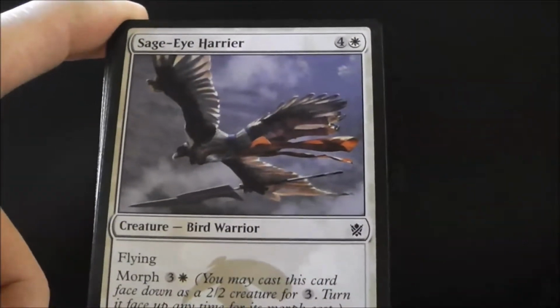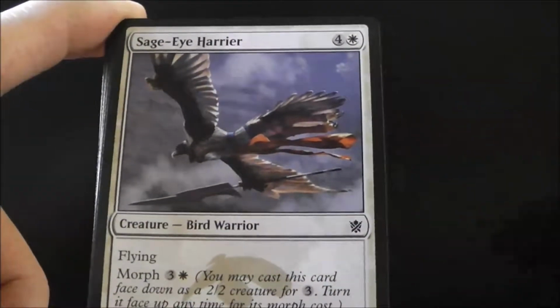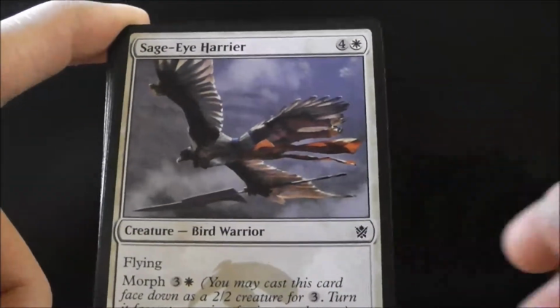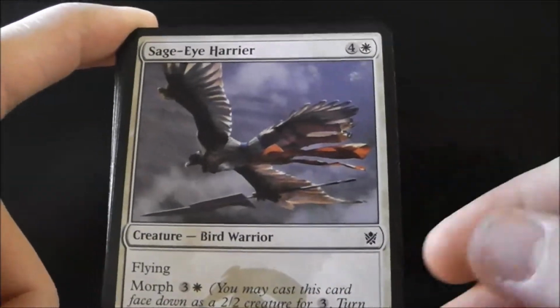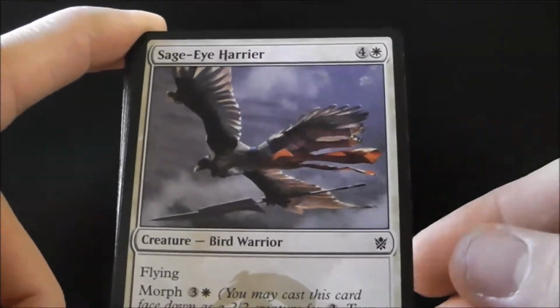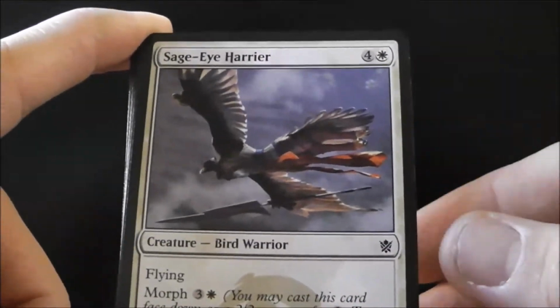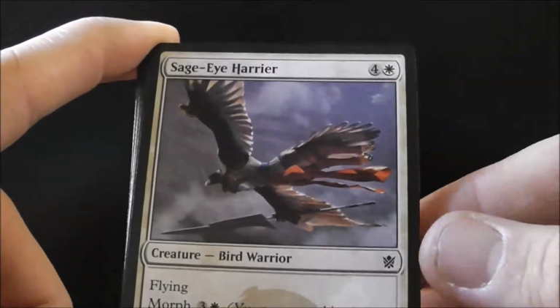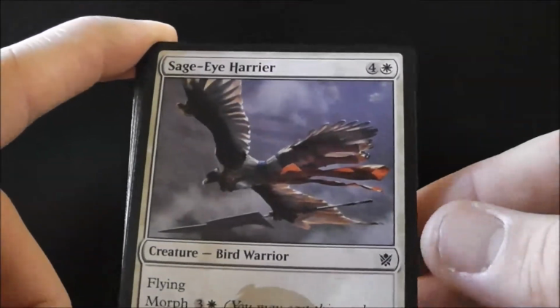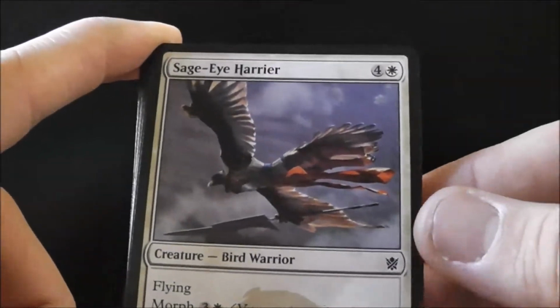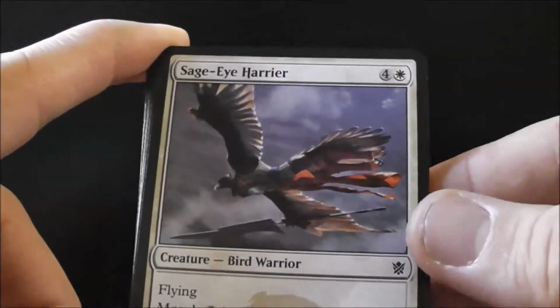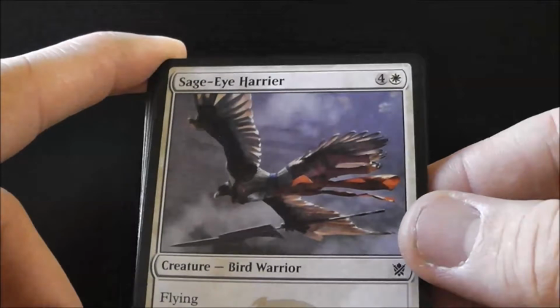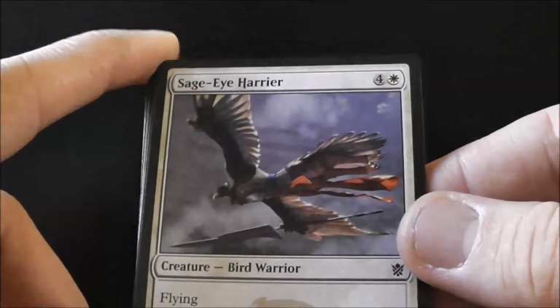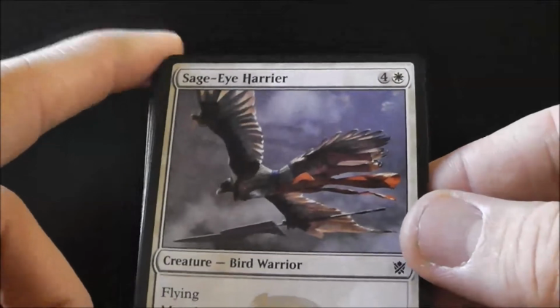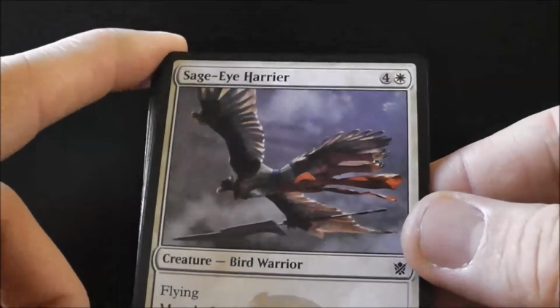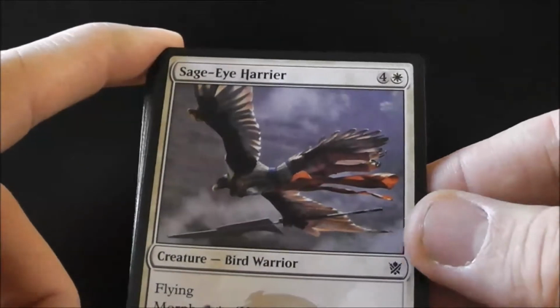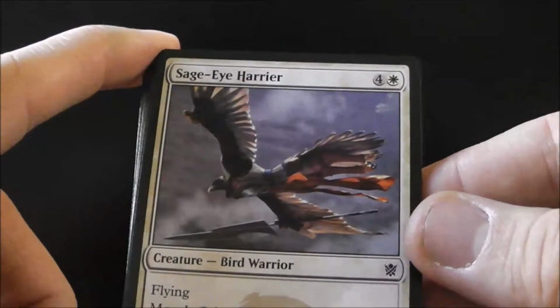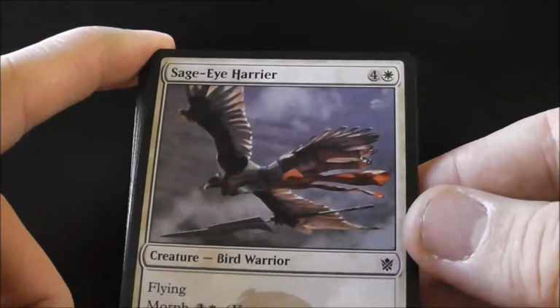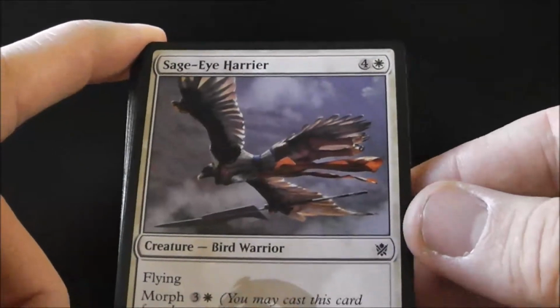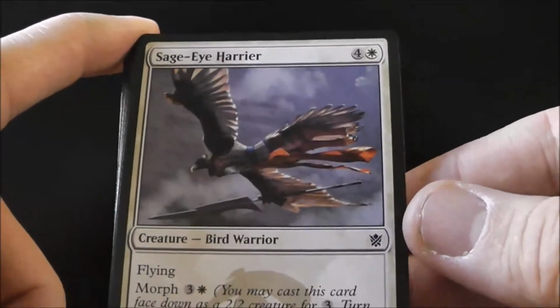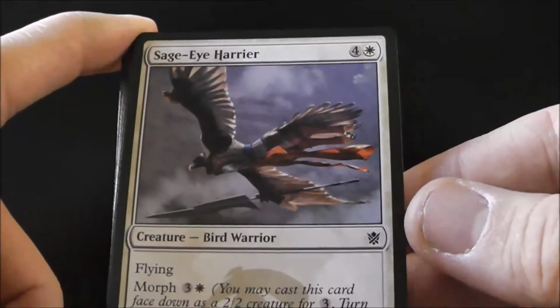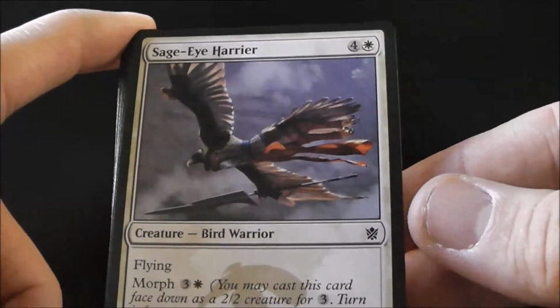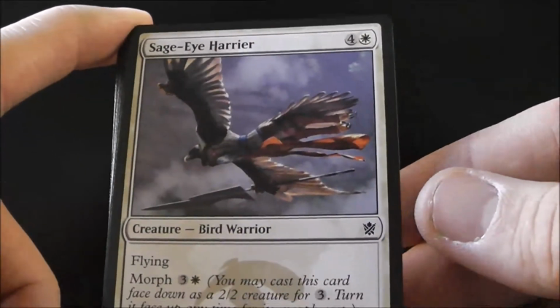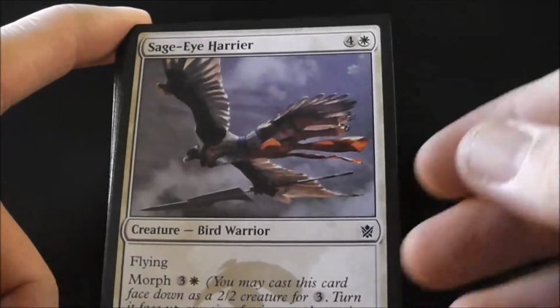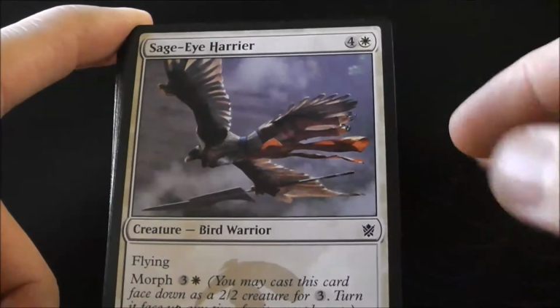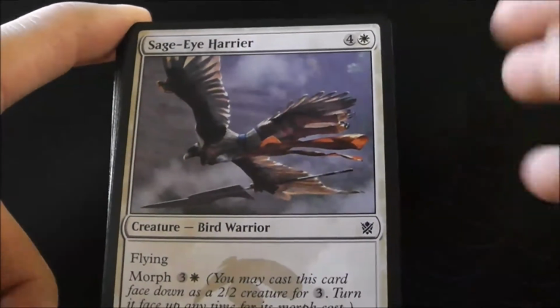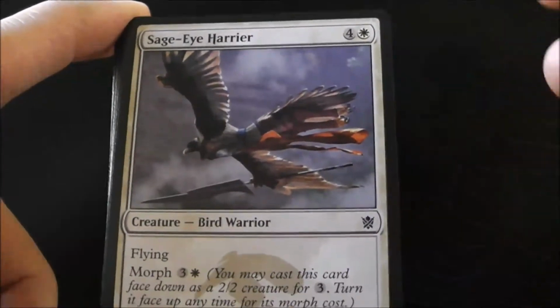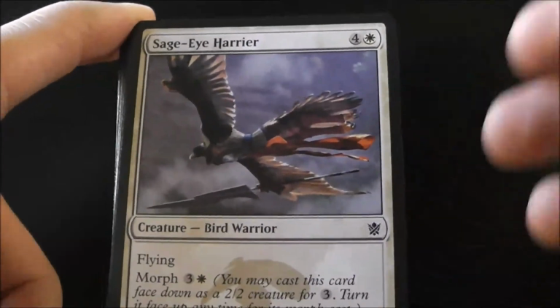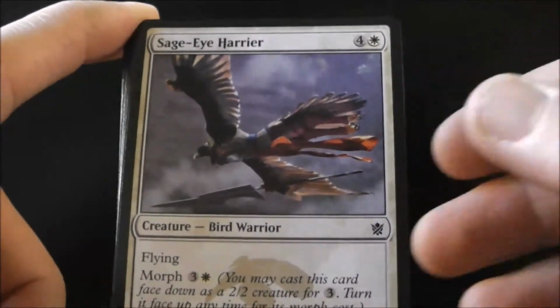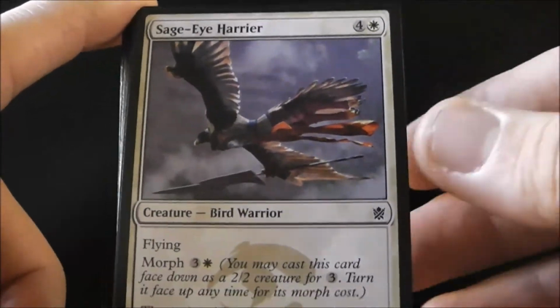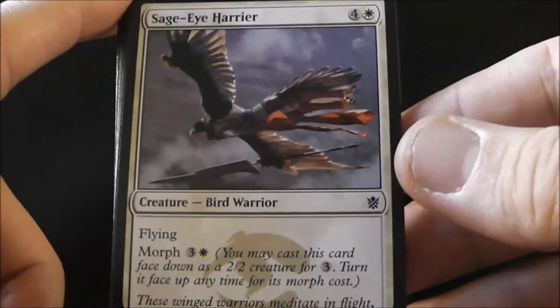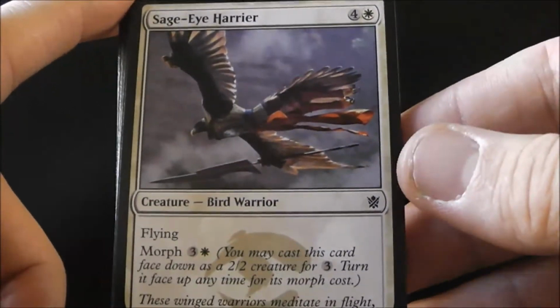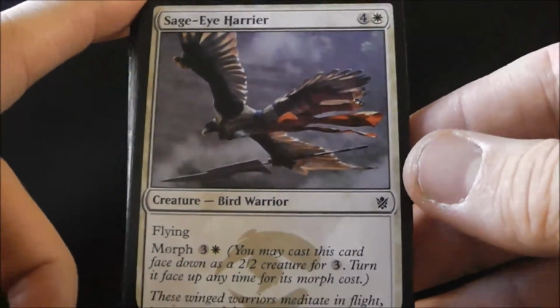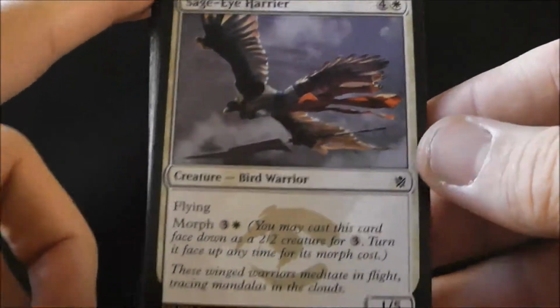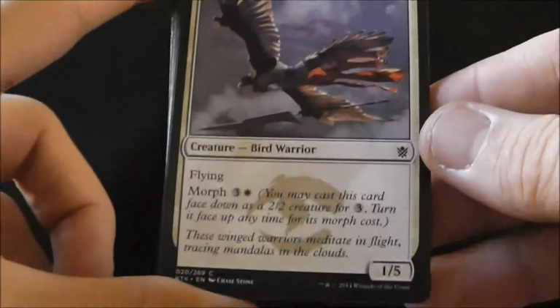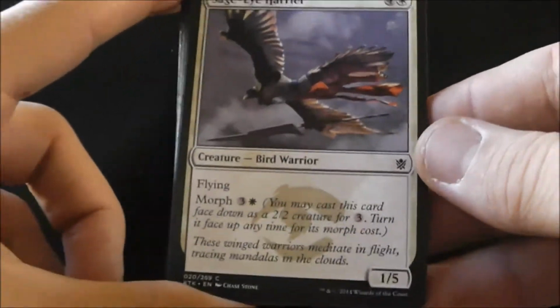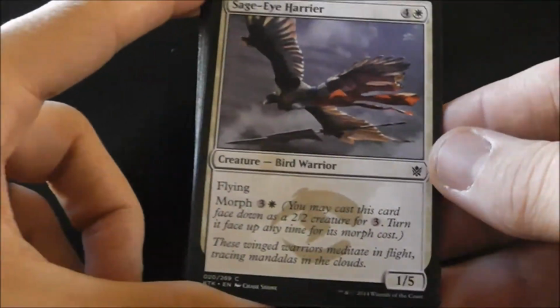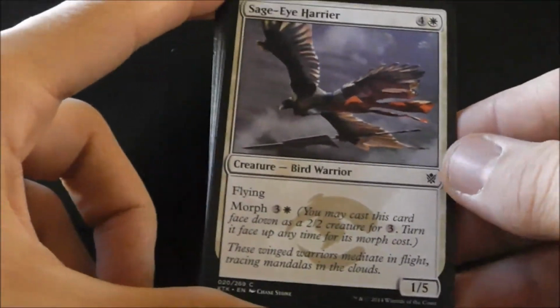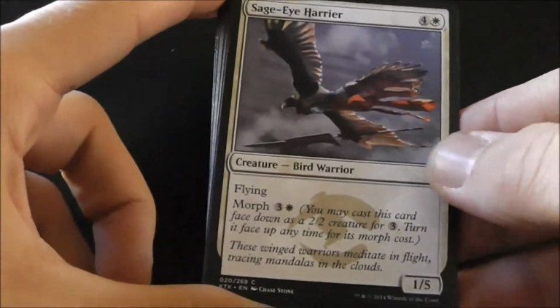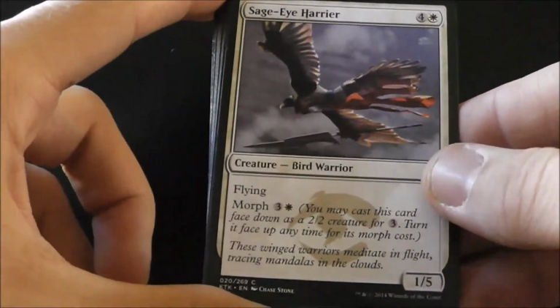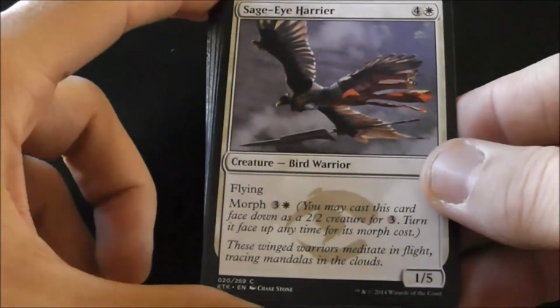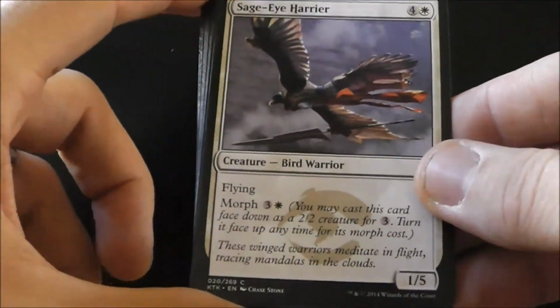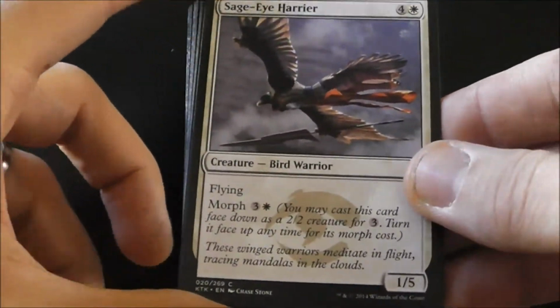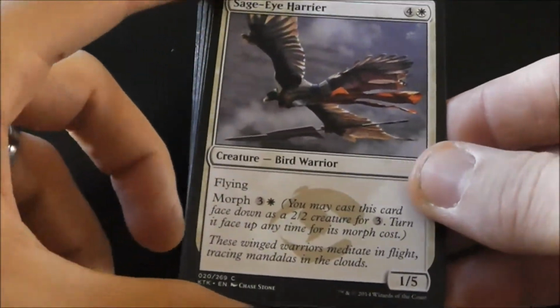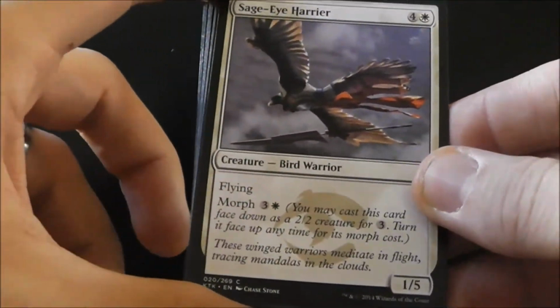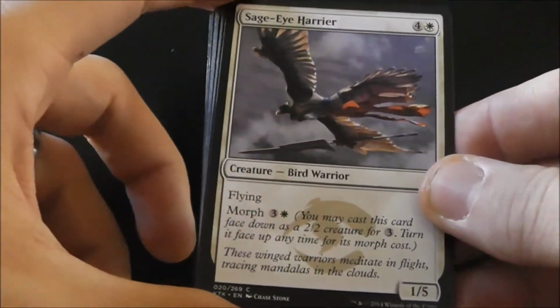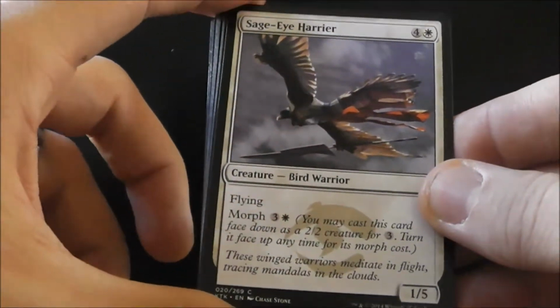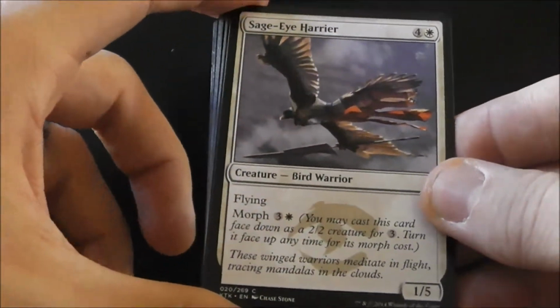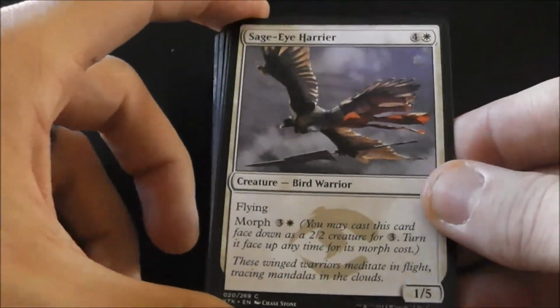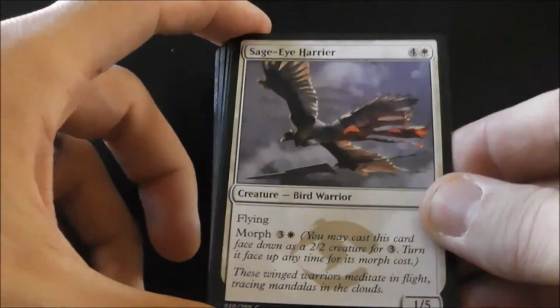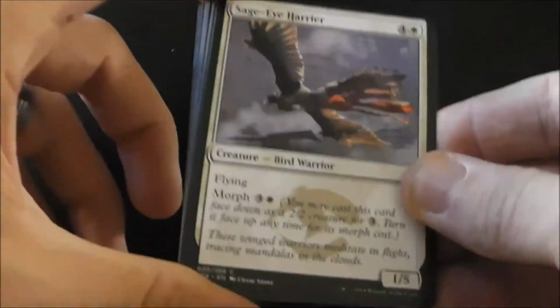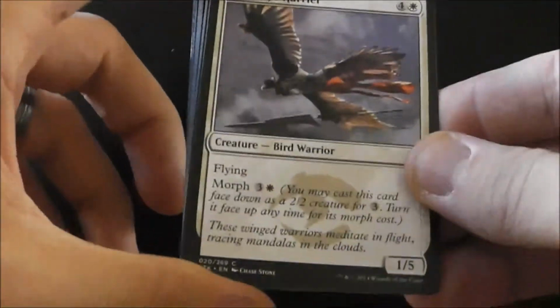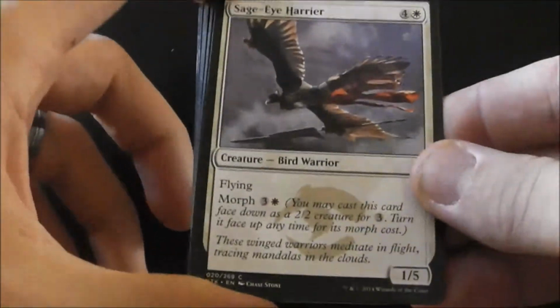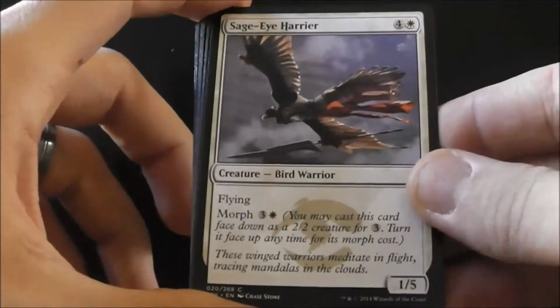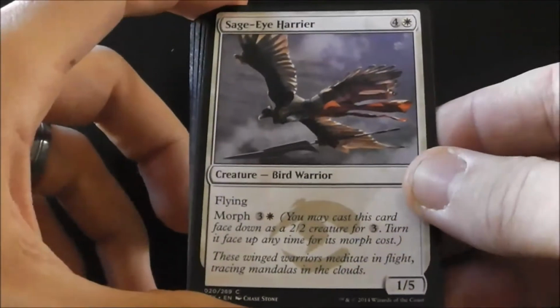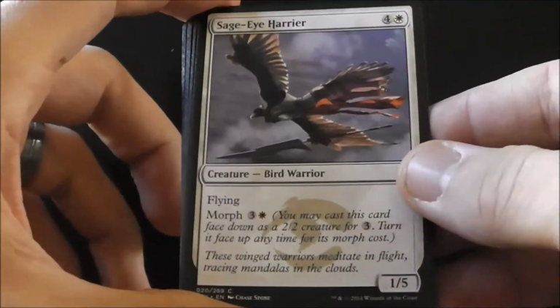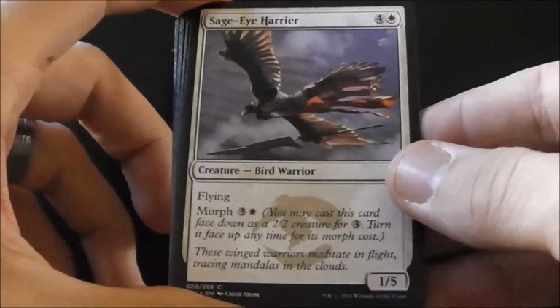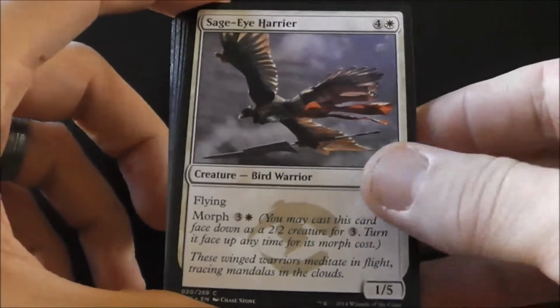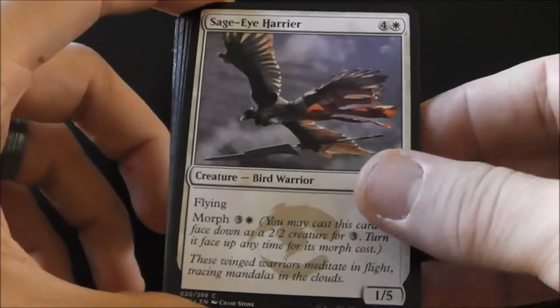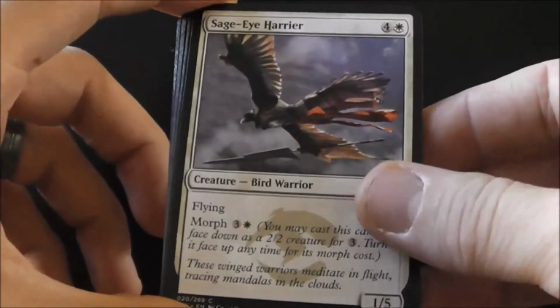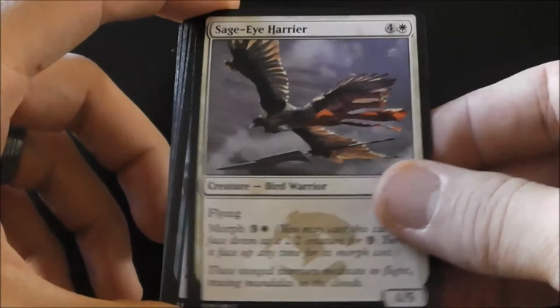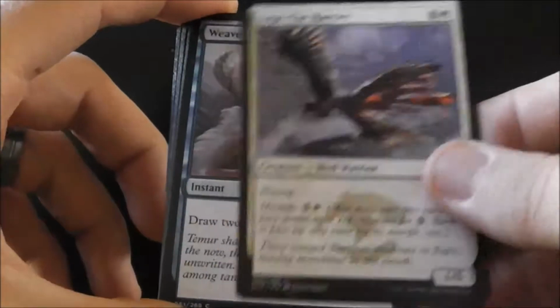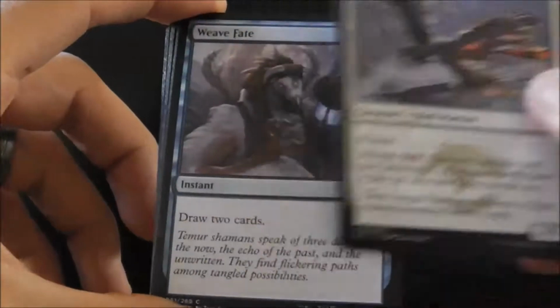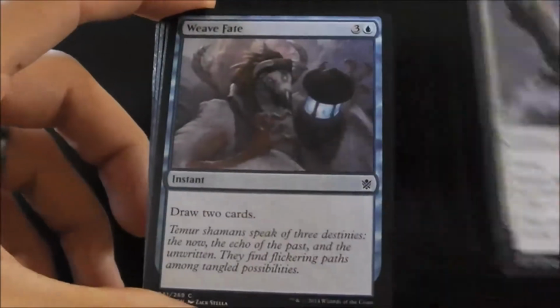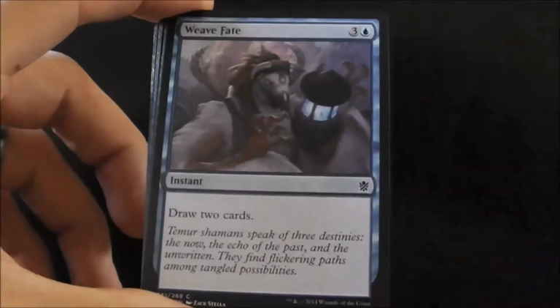Sage Eye Harrier is pretty good — a one-five flying. It does have morph, so you can turn it face up and block with it when you need it.